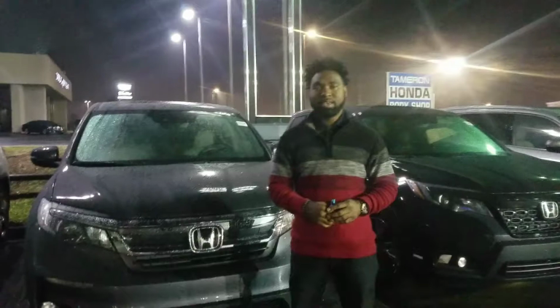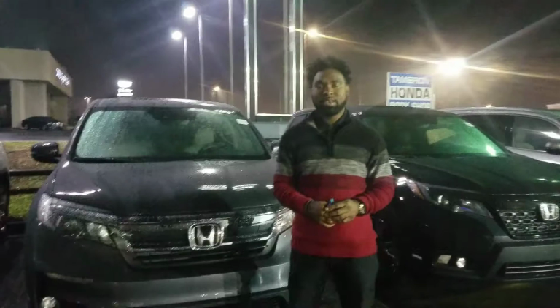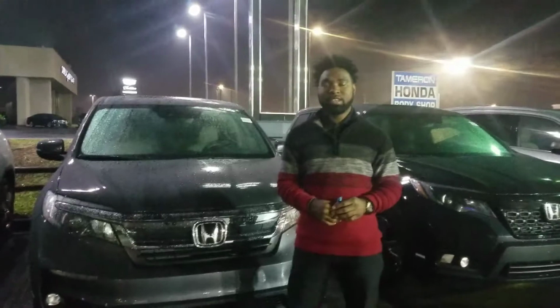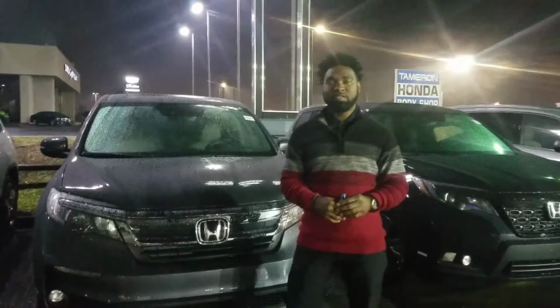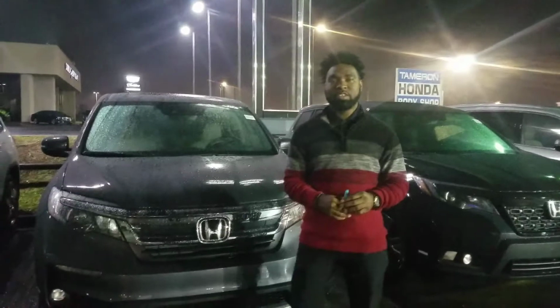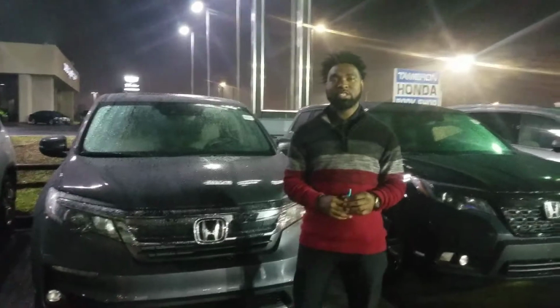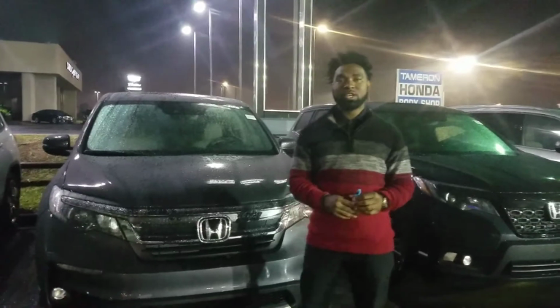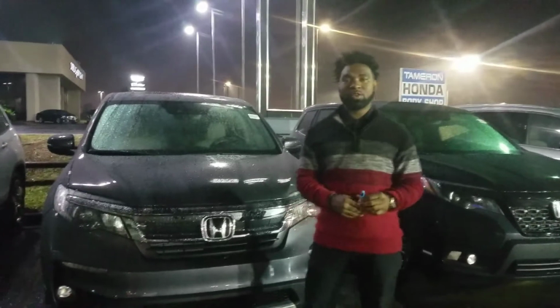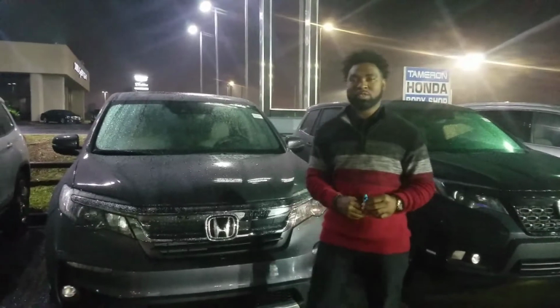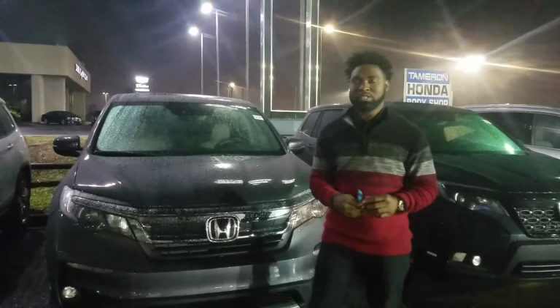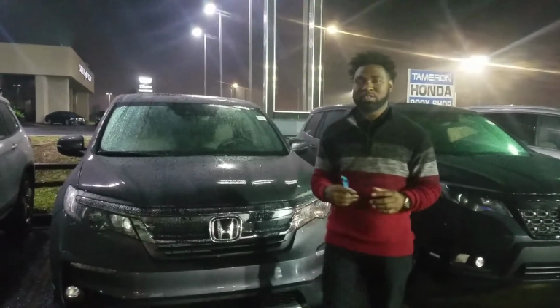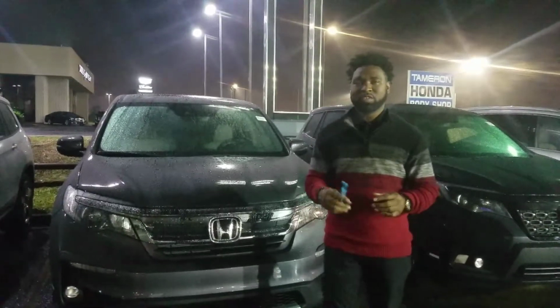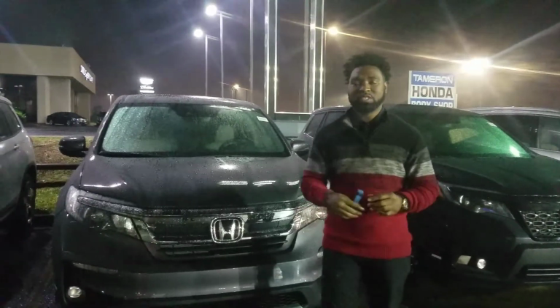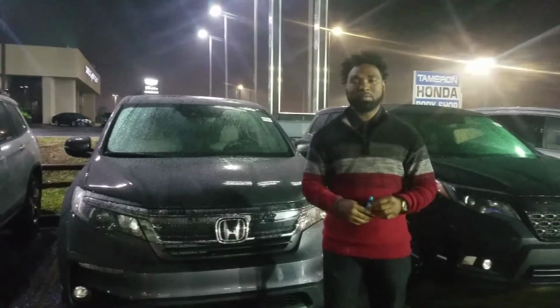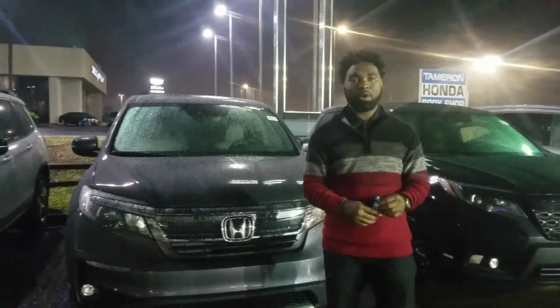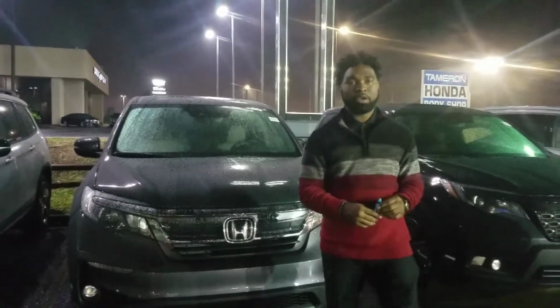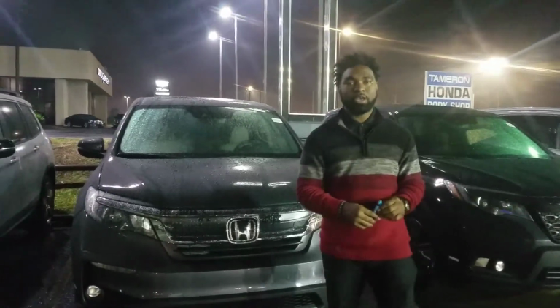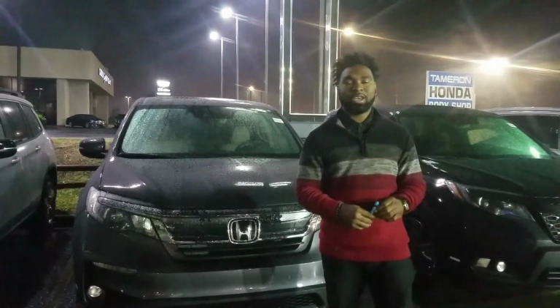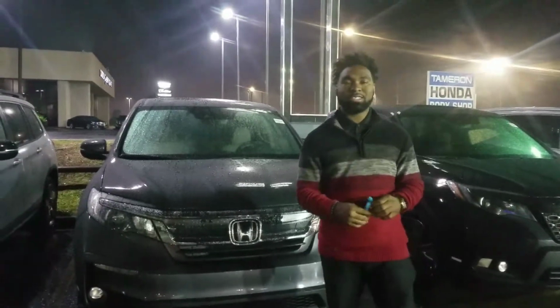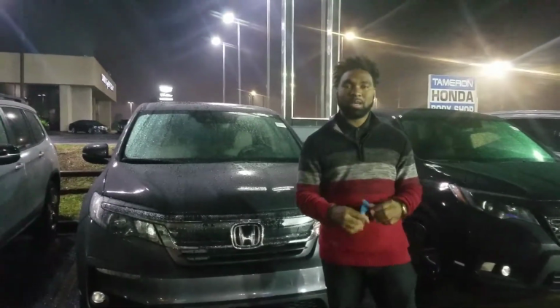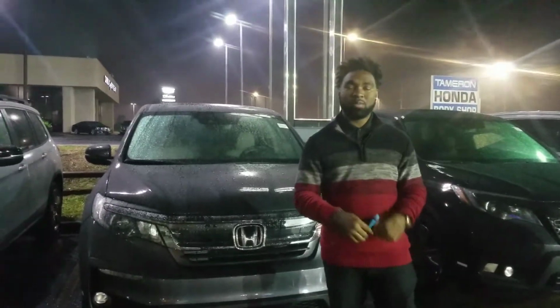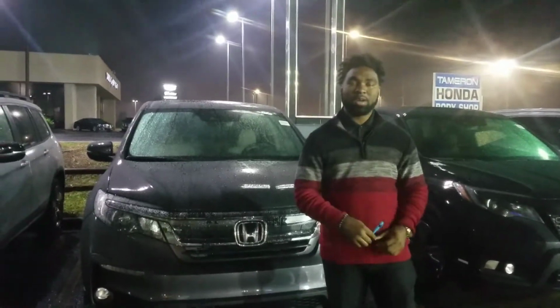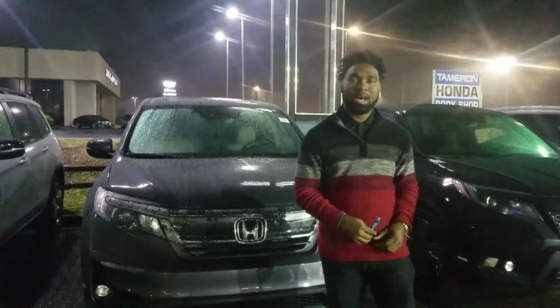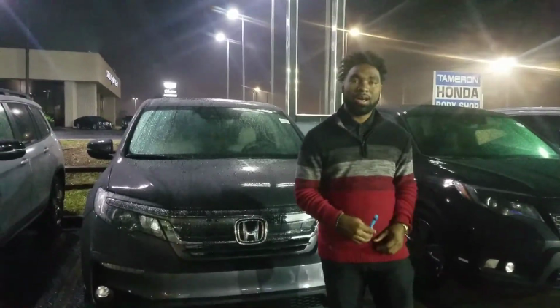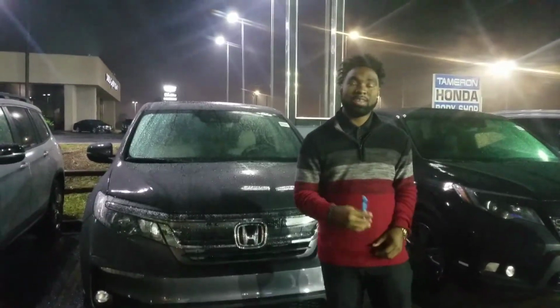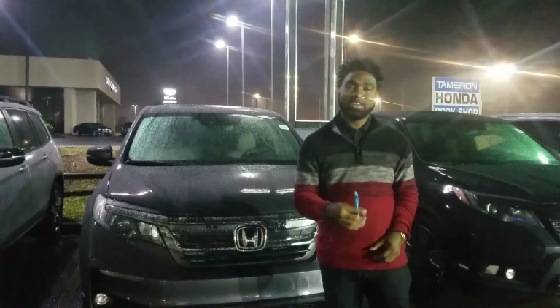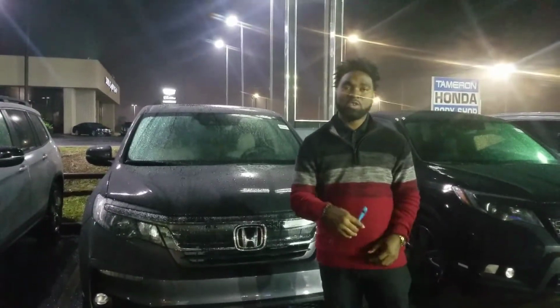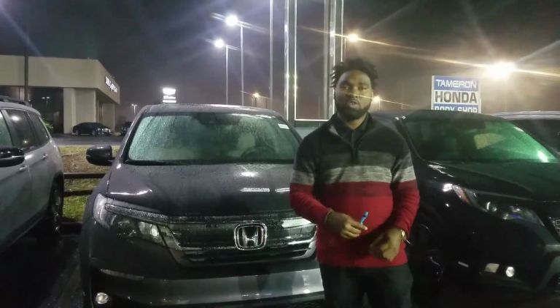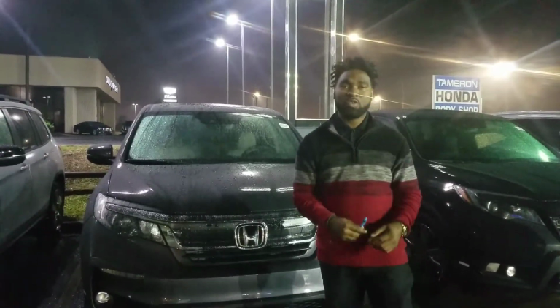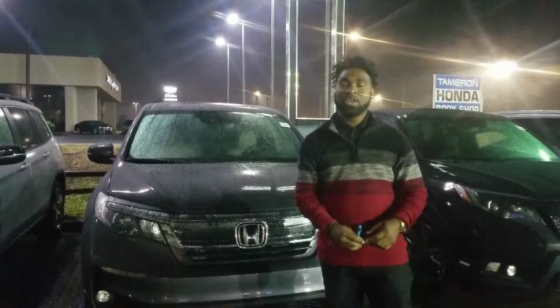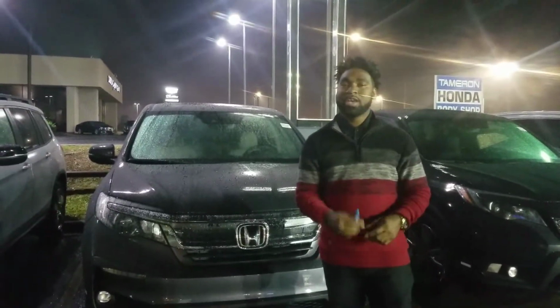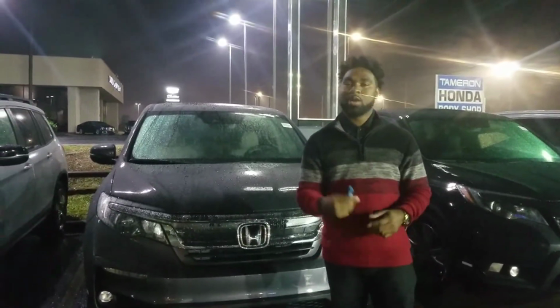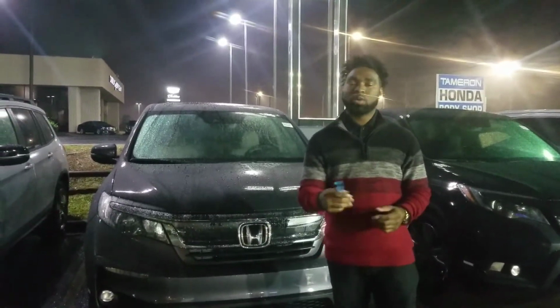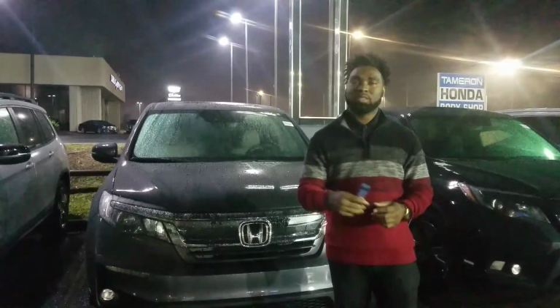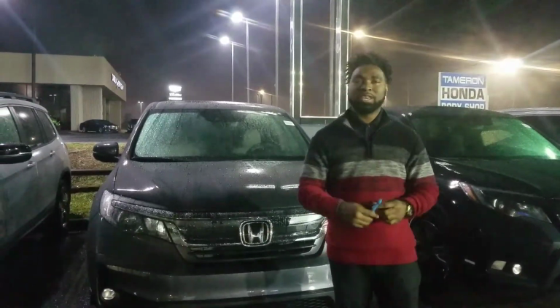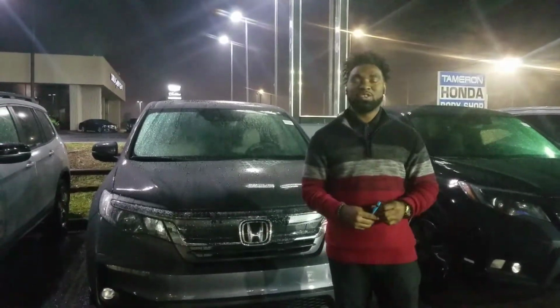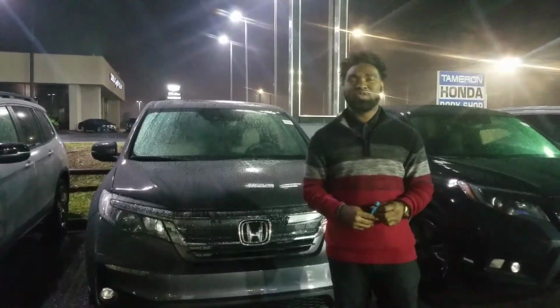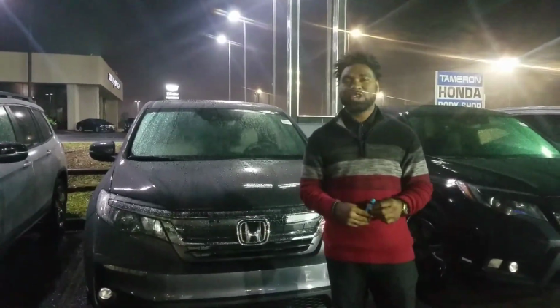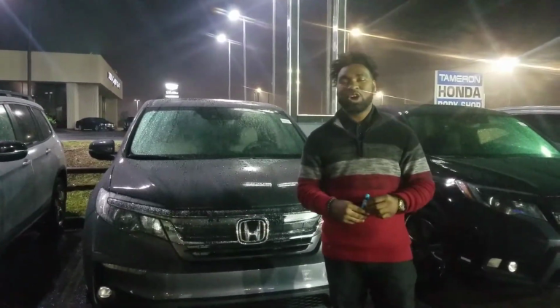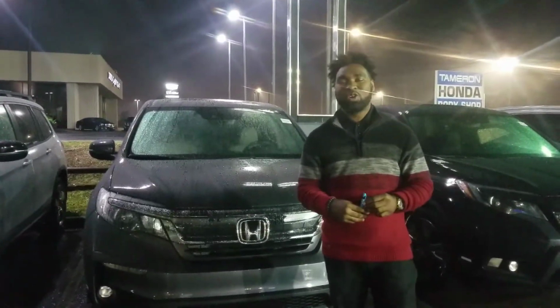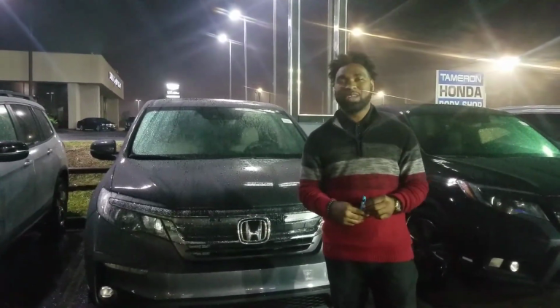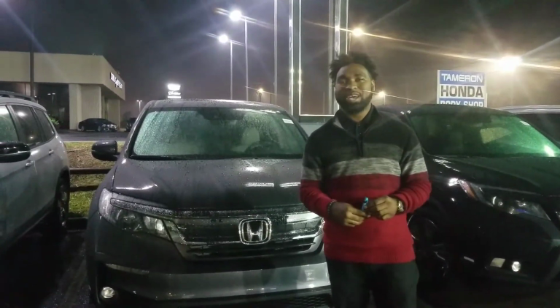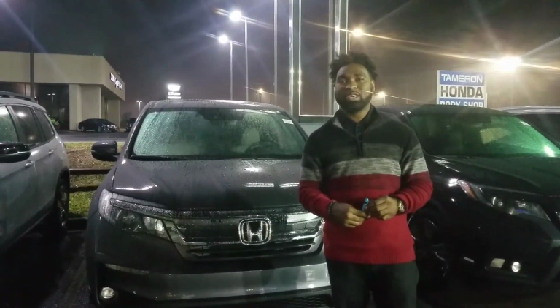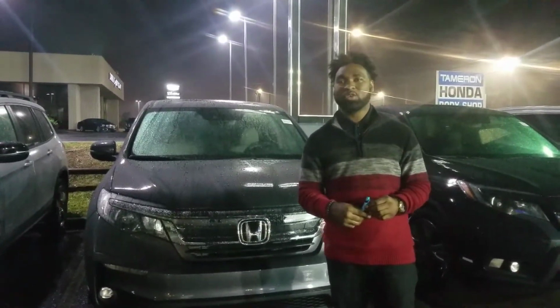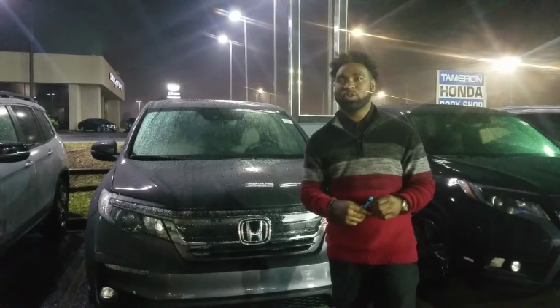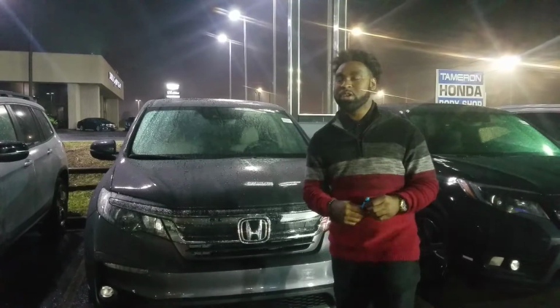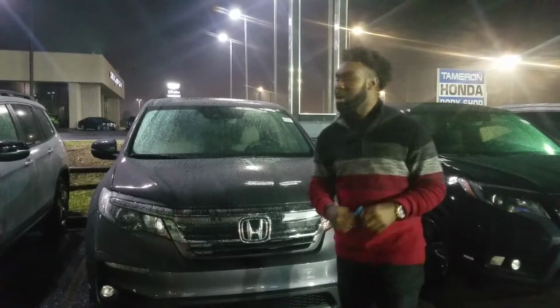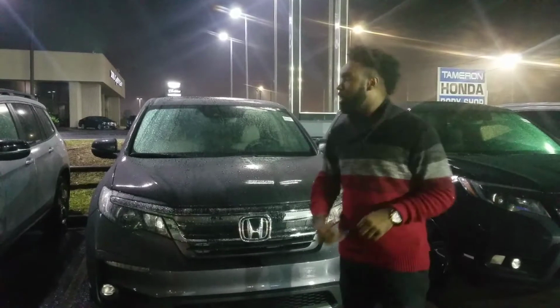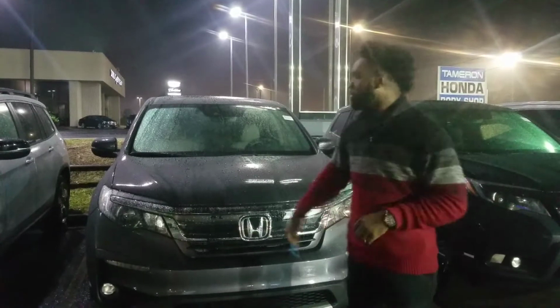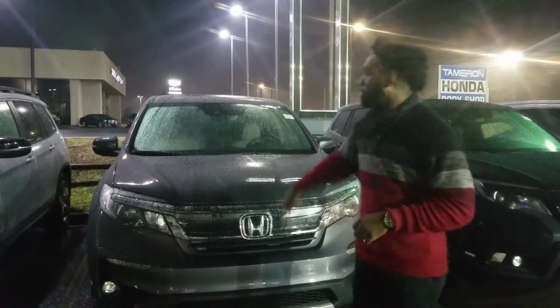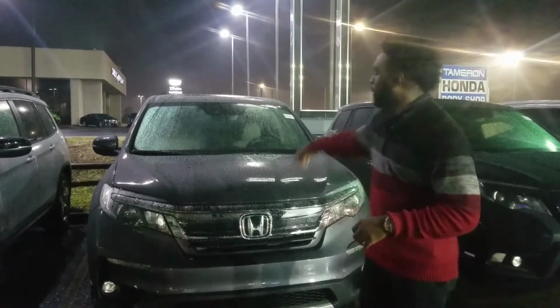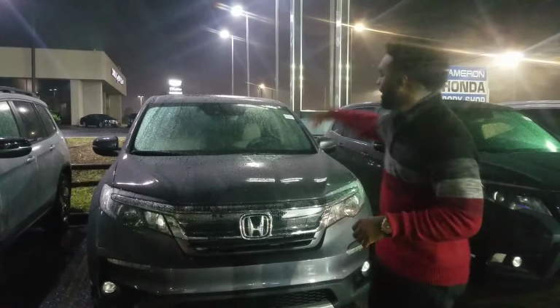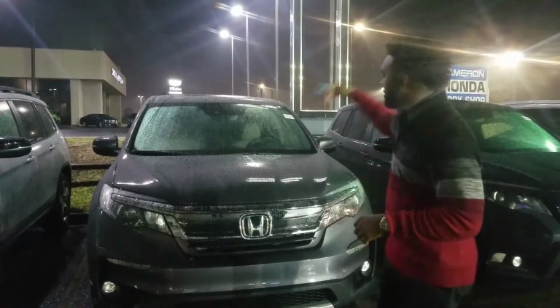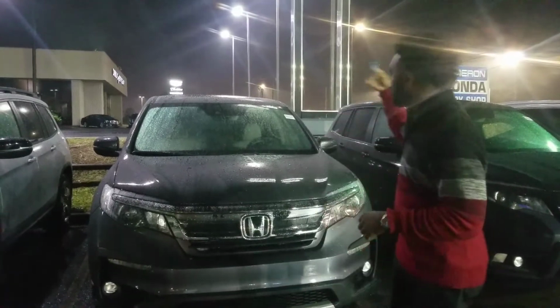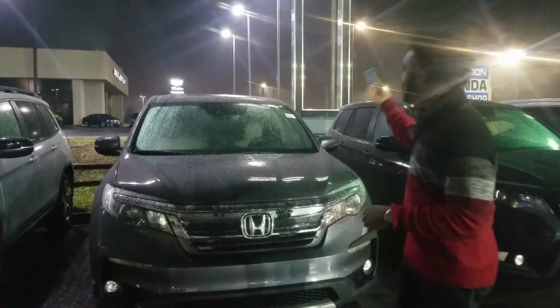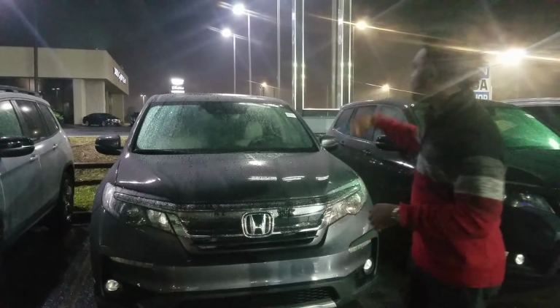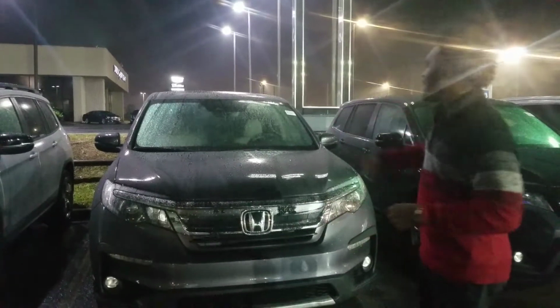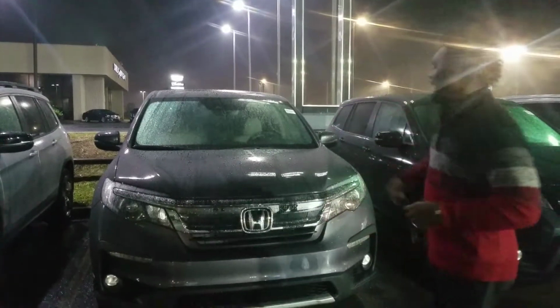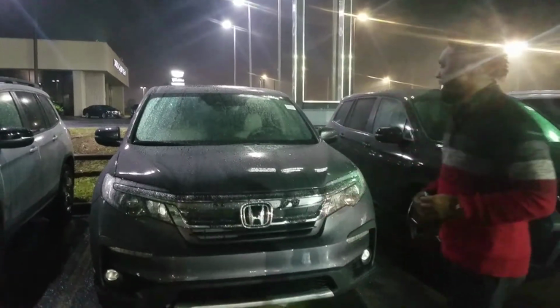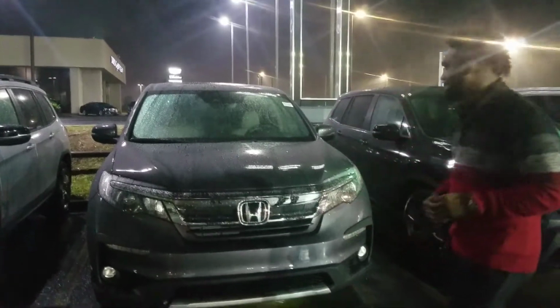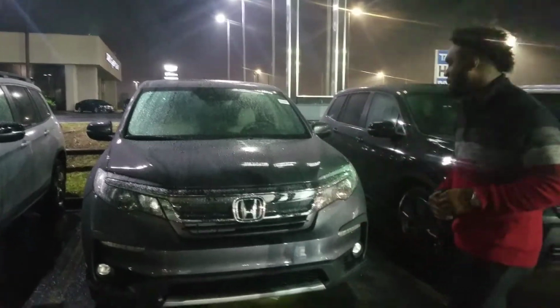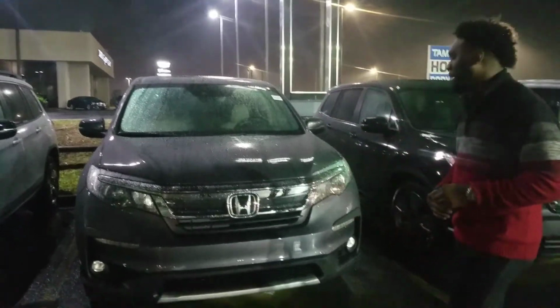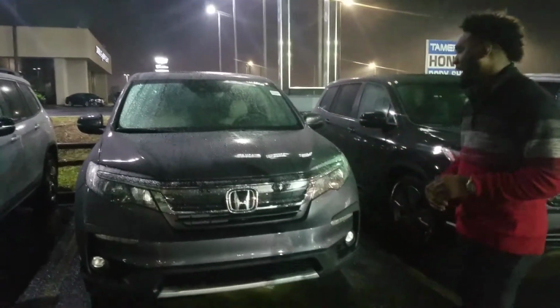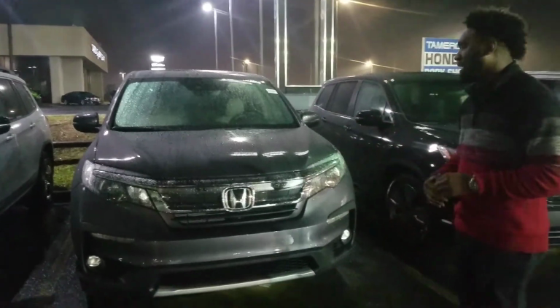Good evening, Gerald. This is Vincent Parker here at Terramariner Honda in Hoover. I want to thank you for your online inquiry on the brand new Honda Pilot.